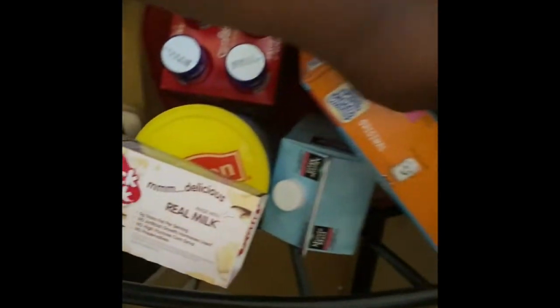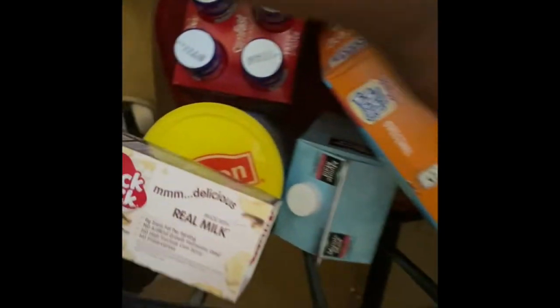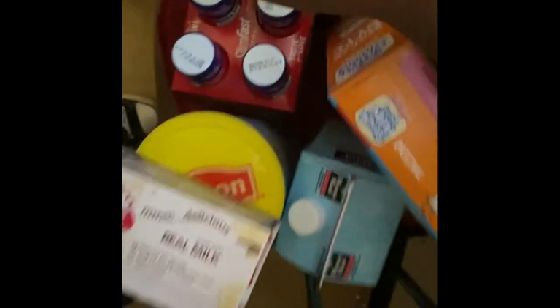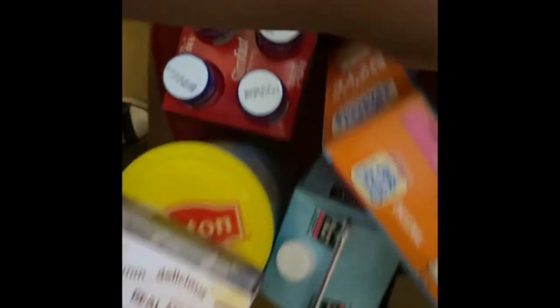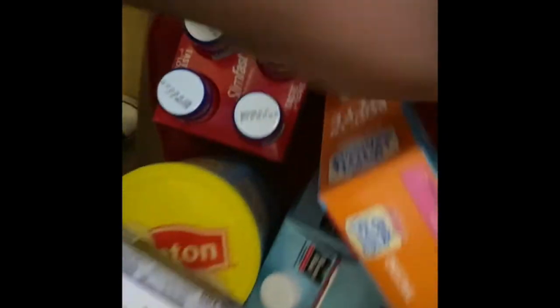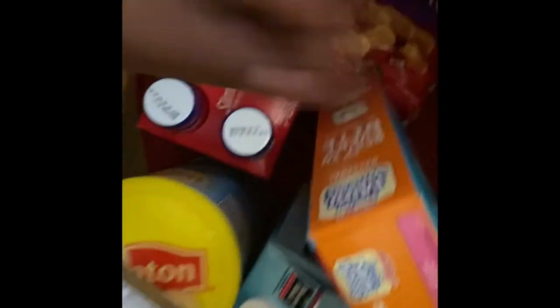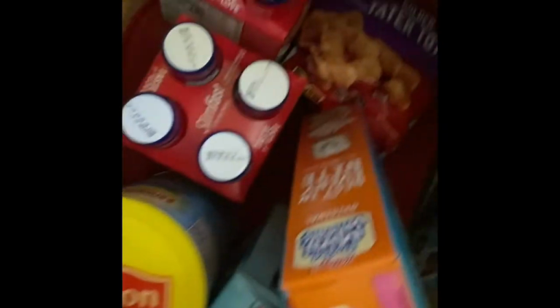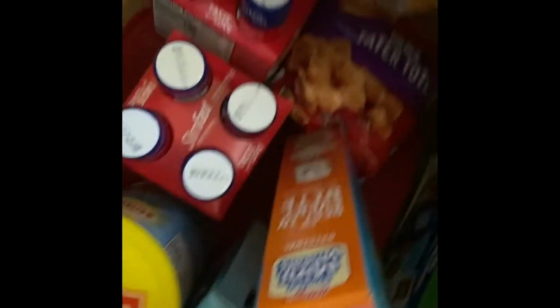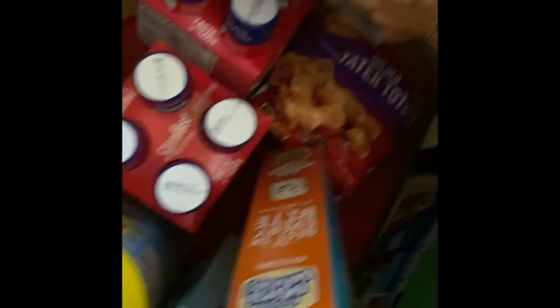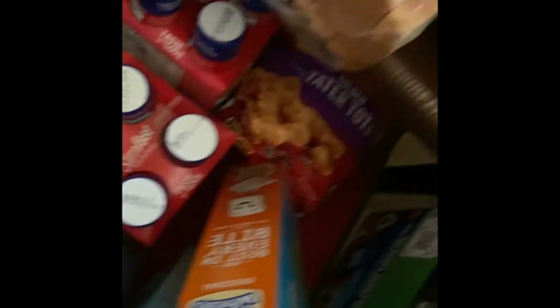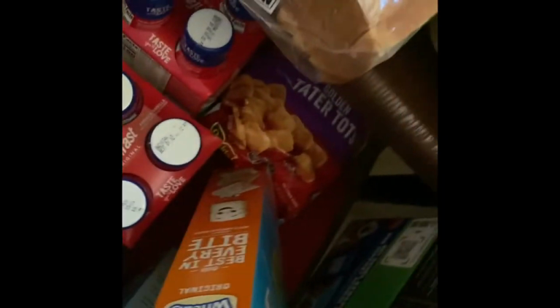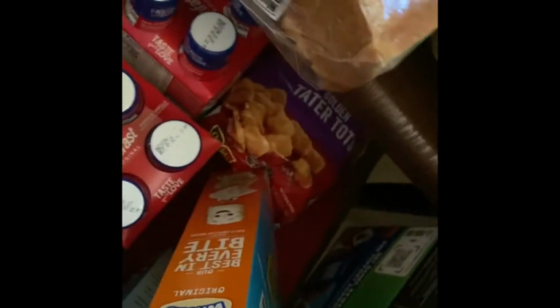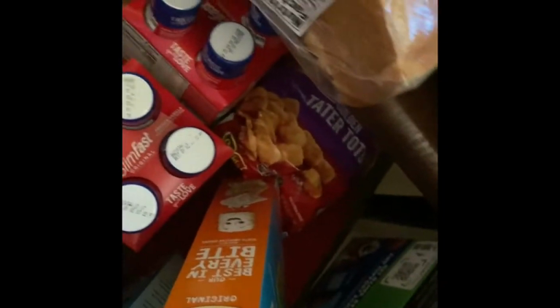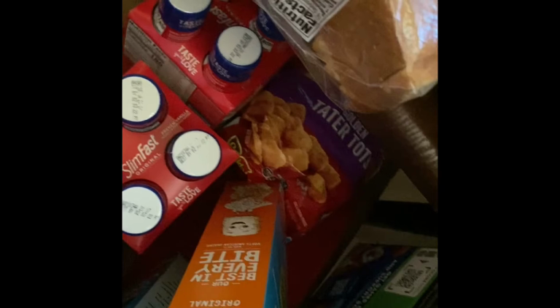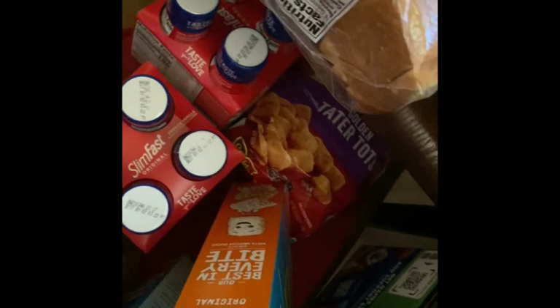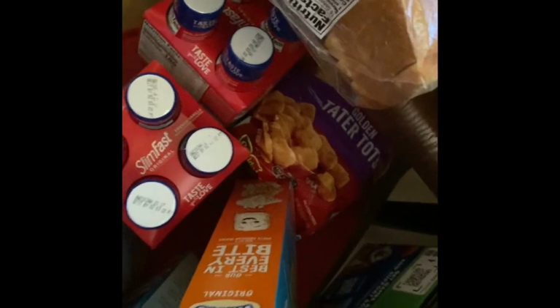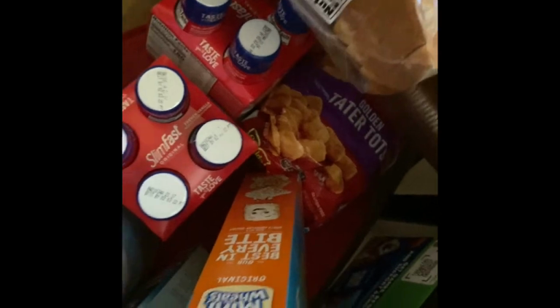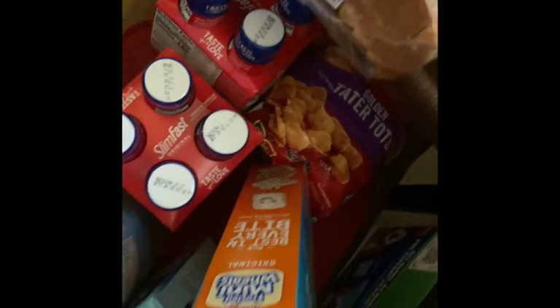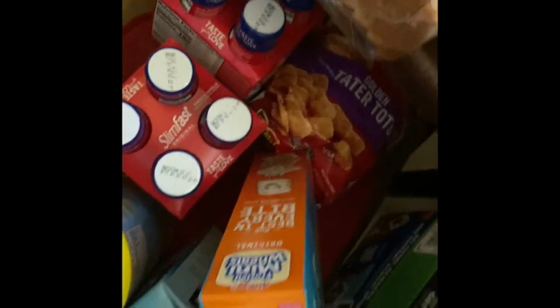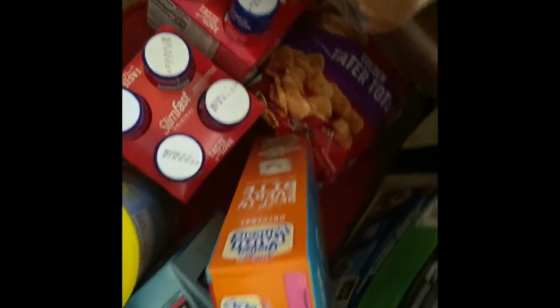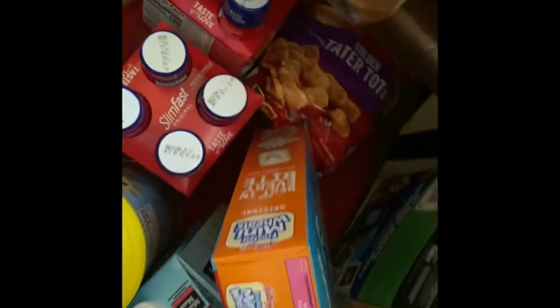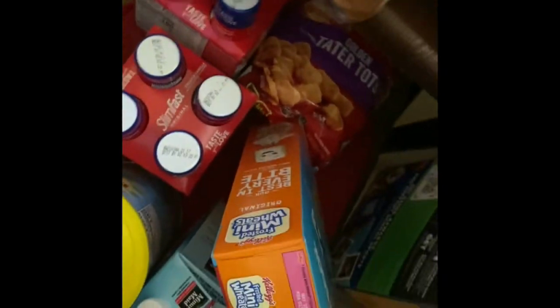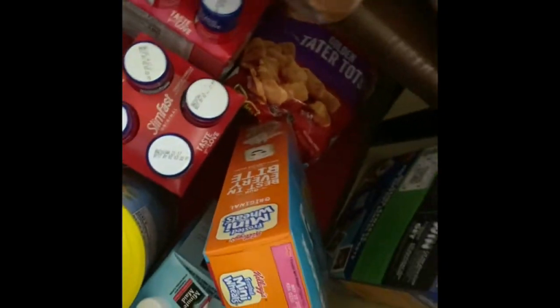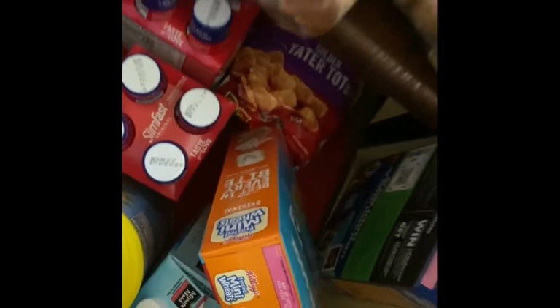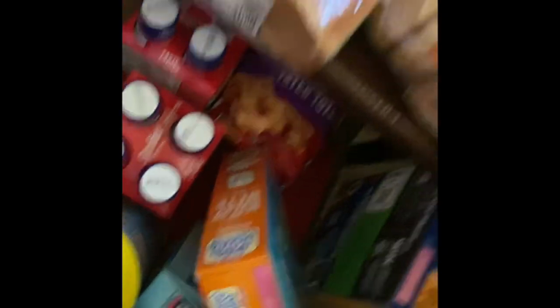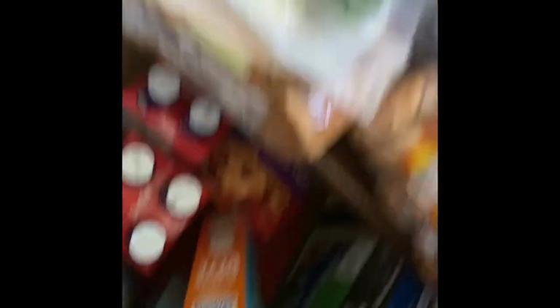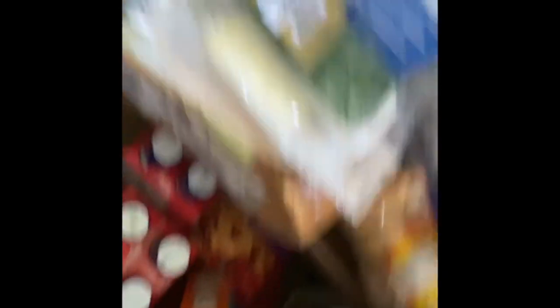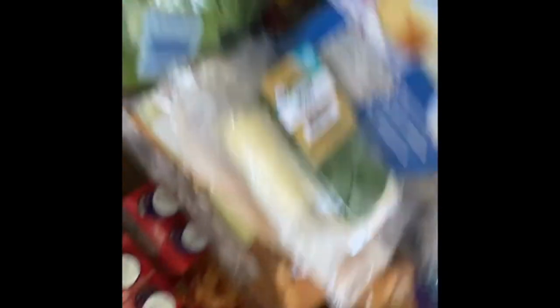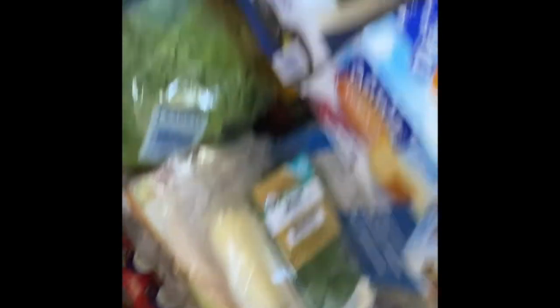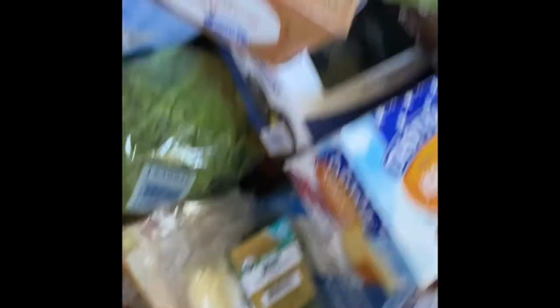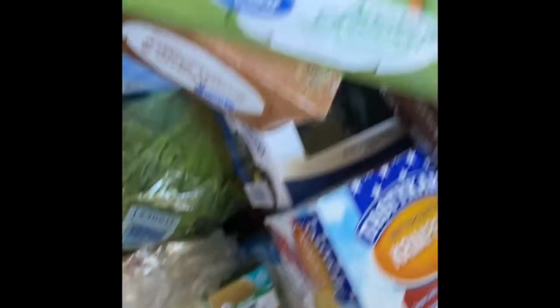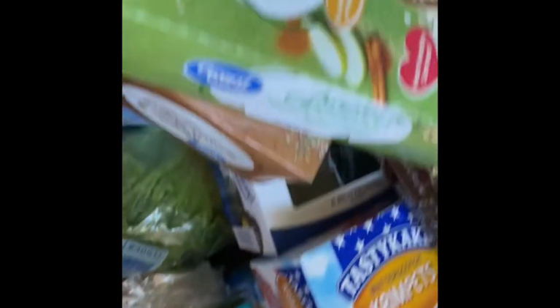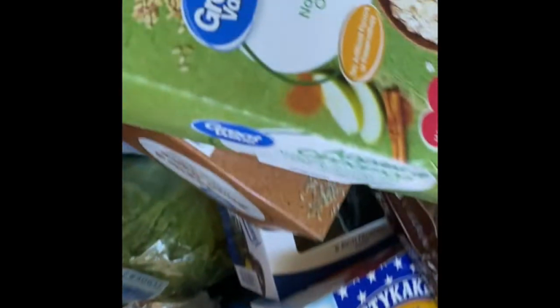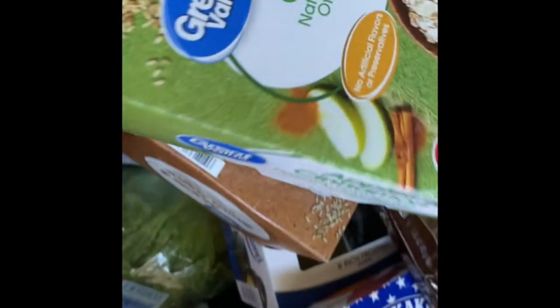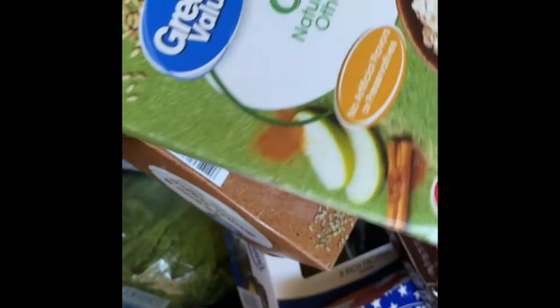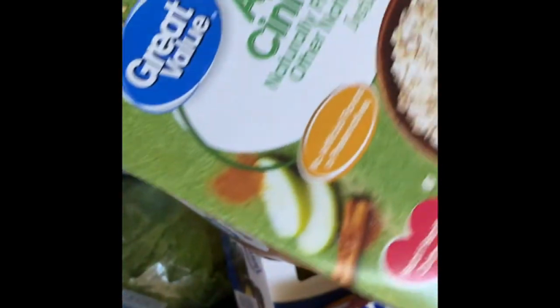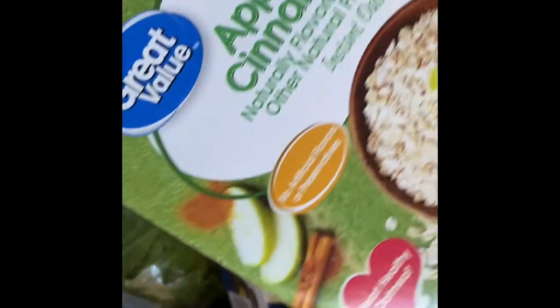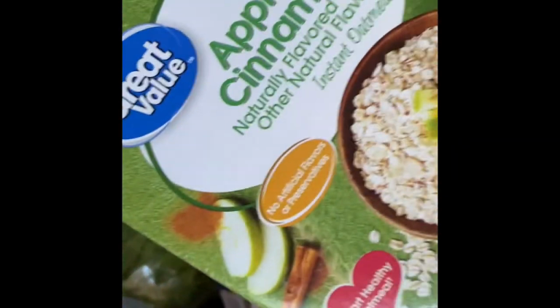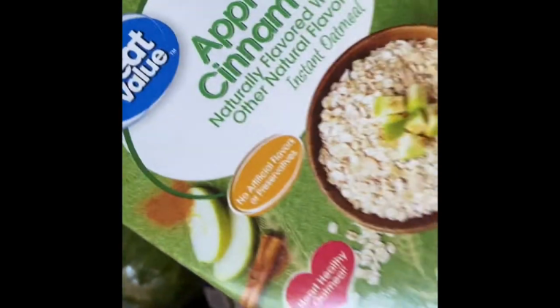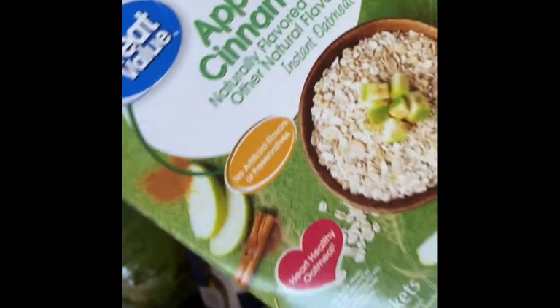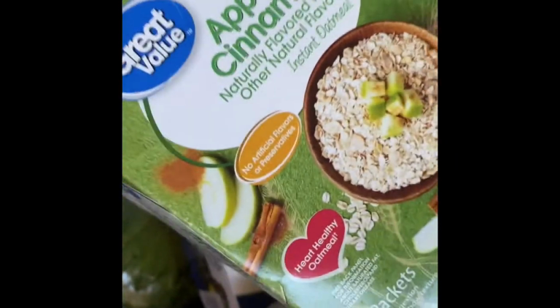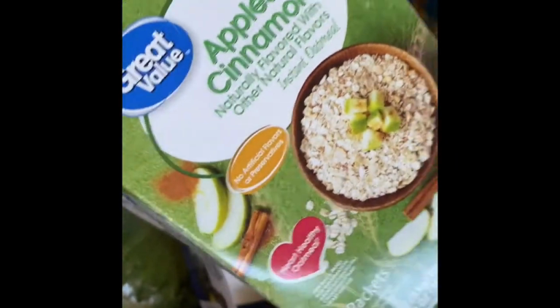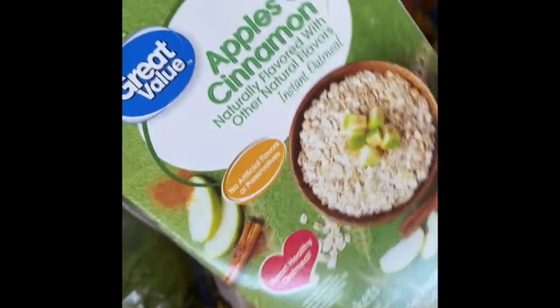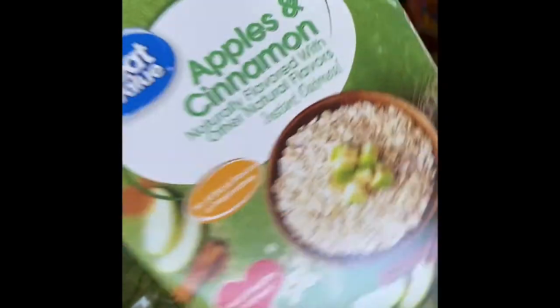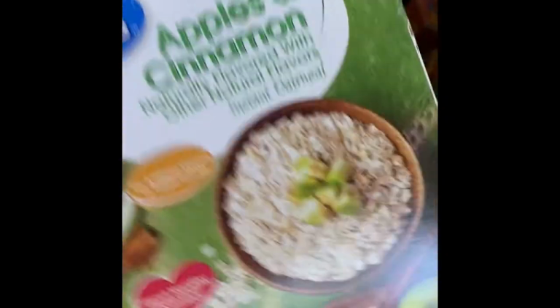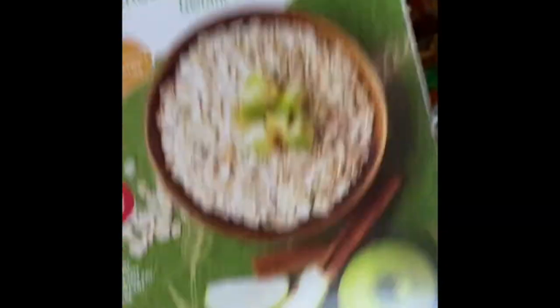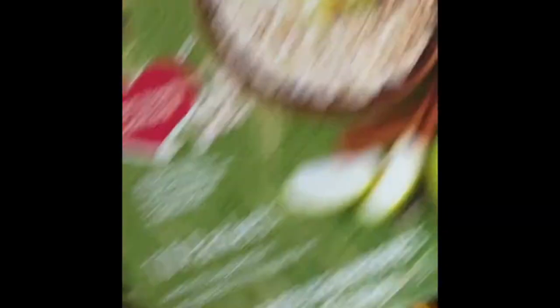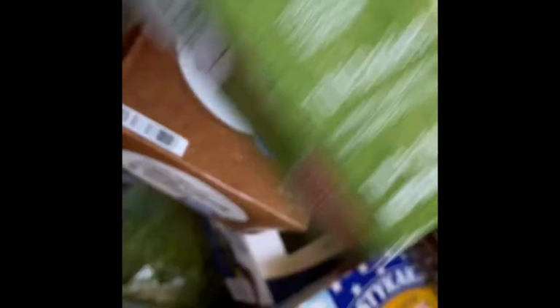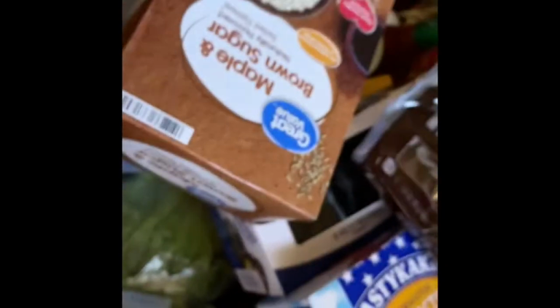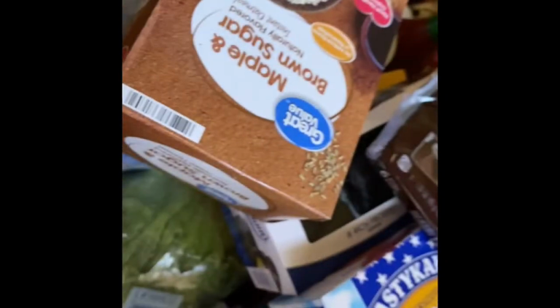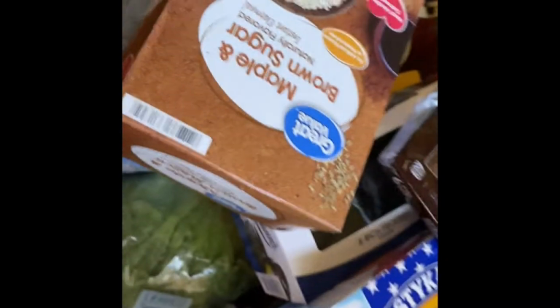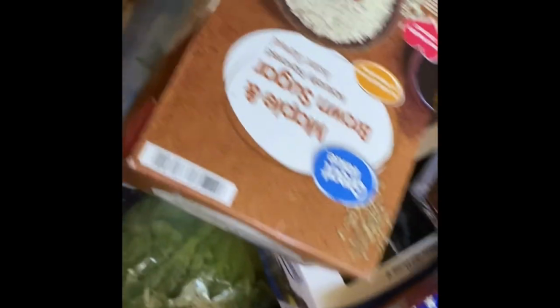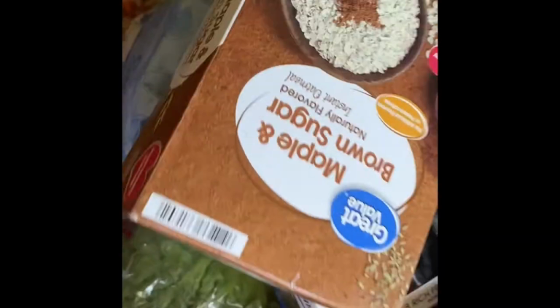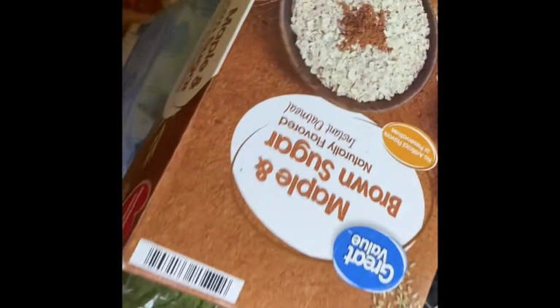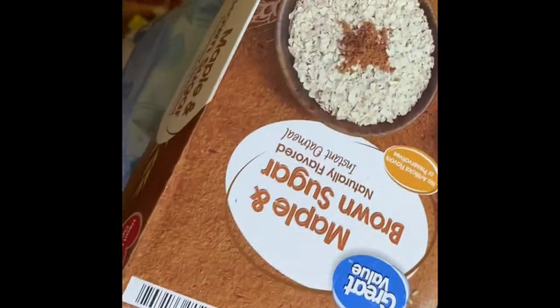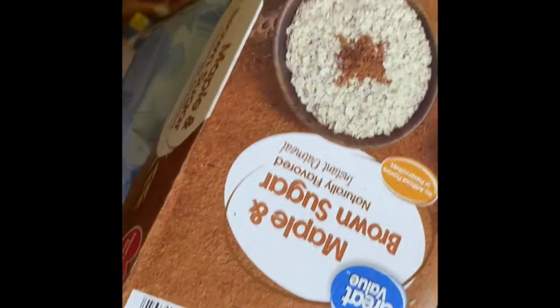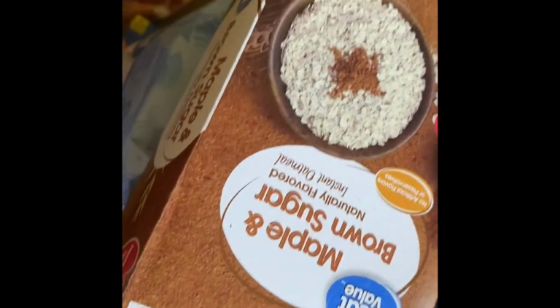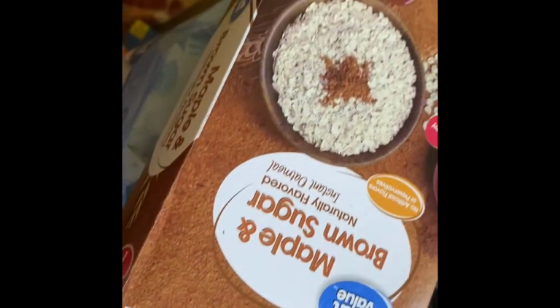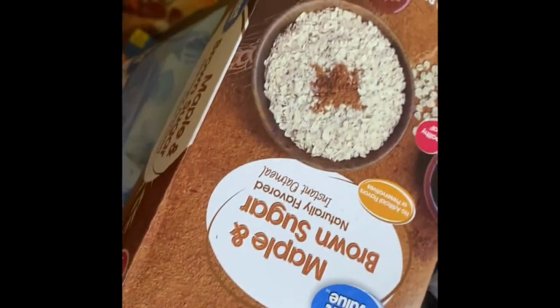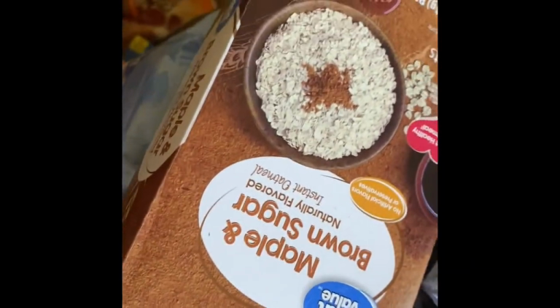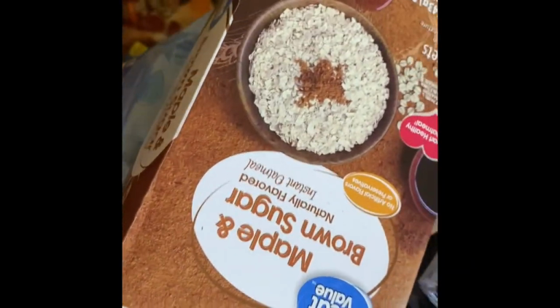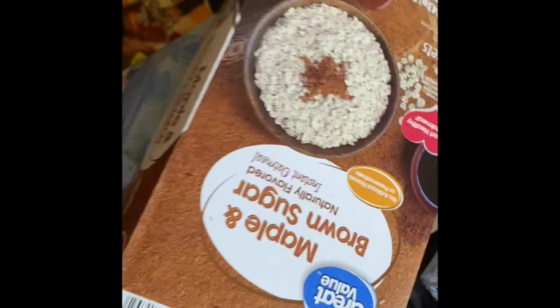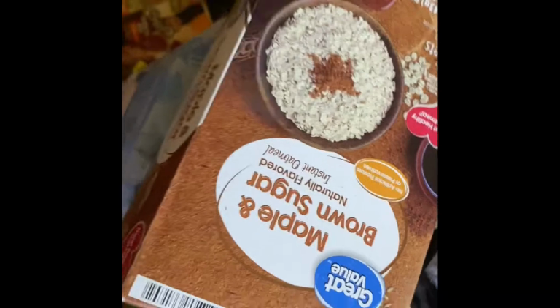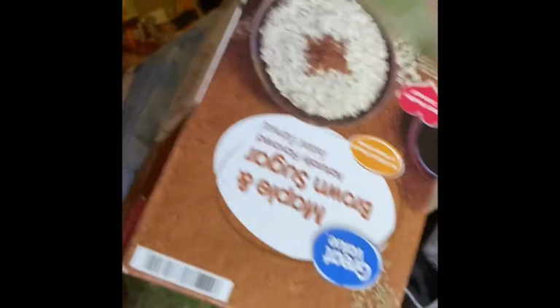I think those are tater tots. I have some oatmeal — another thing of oatmeal.